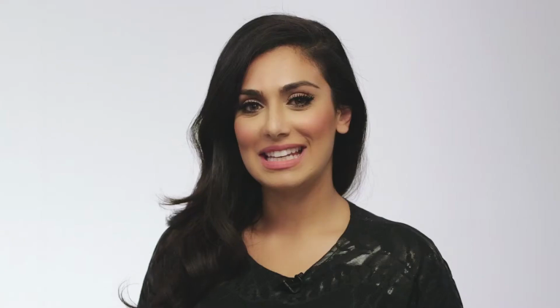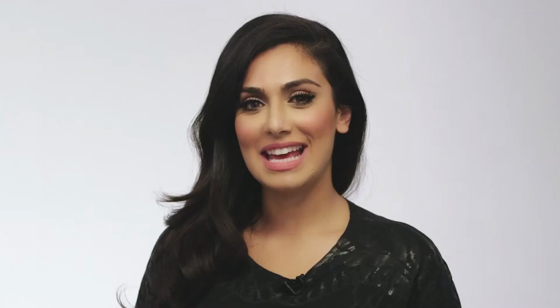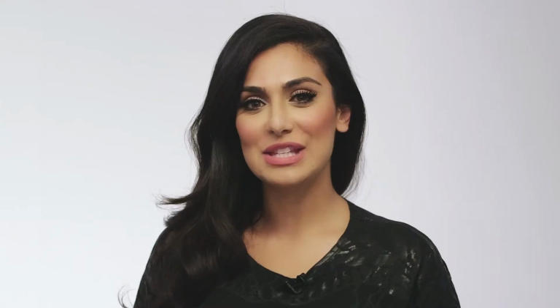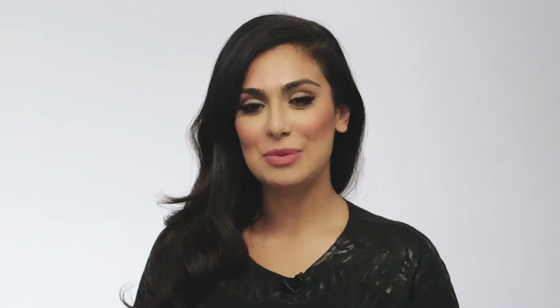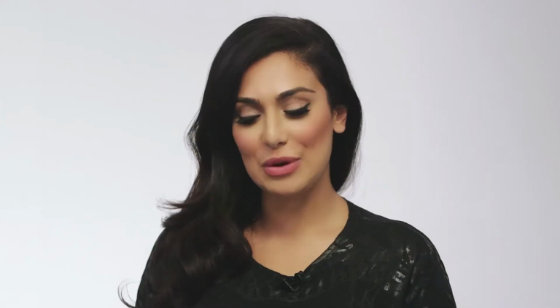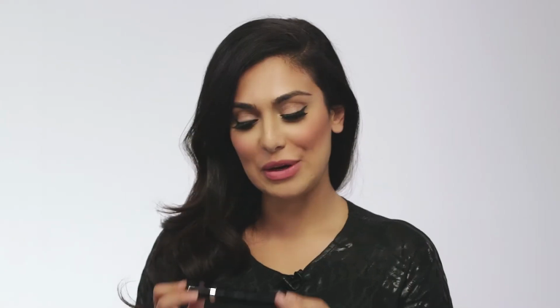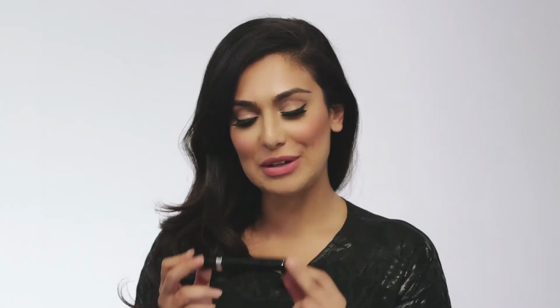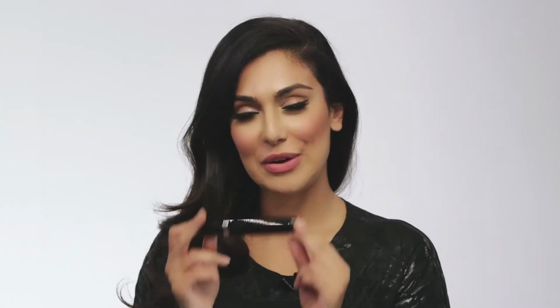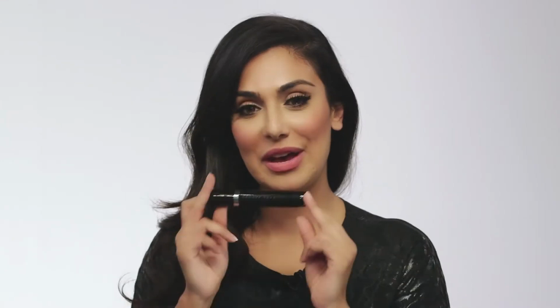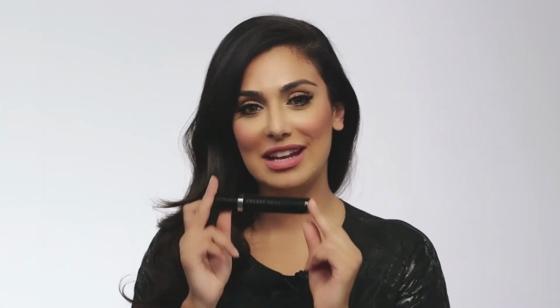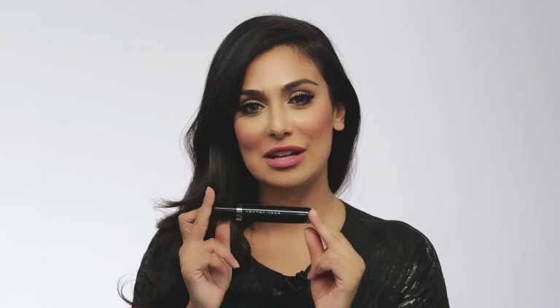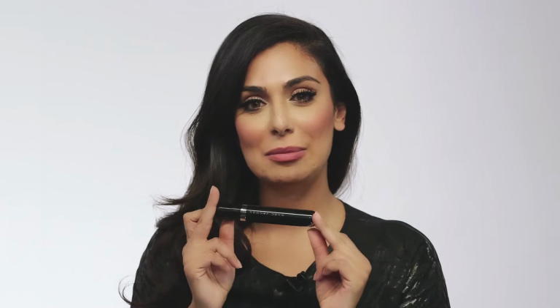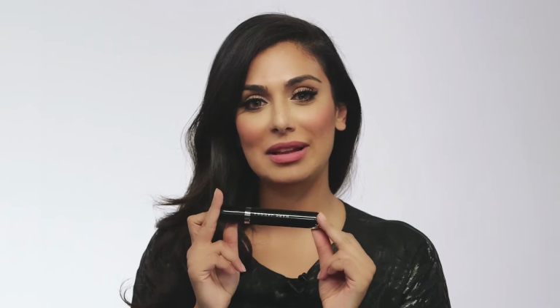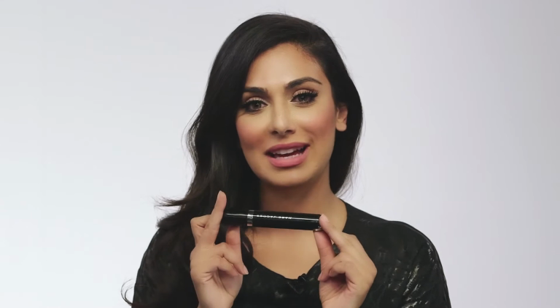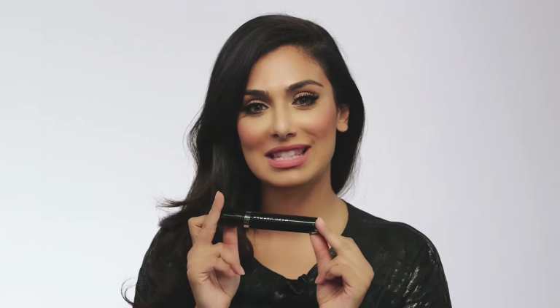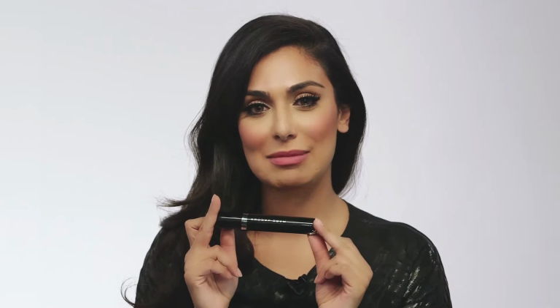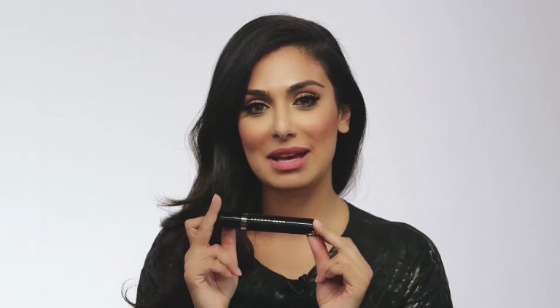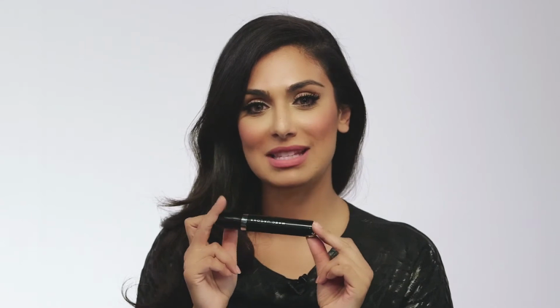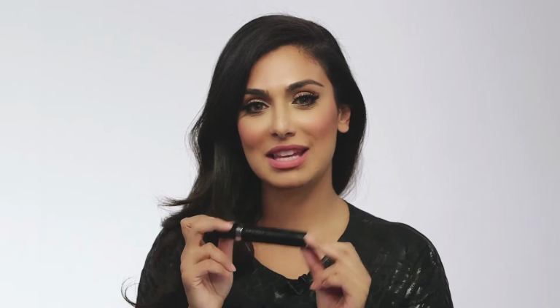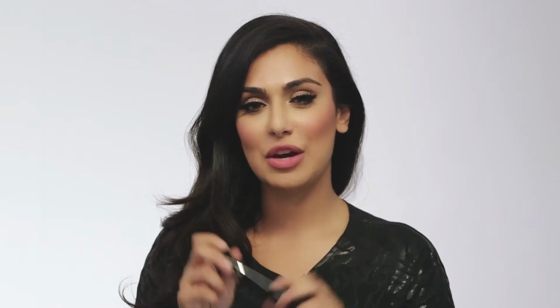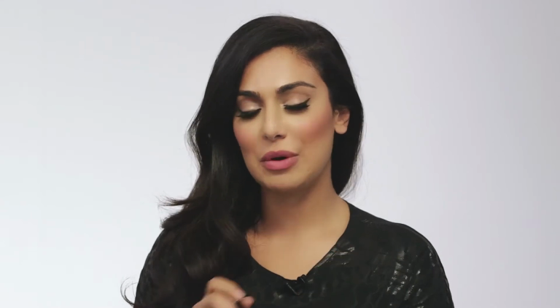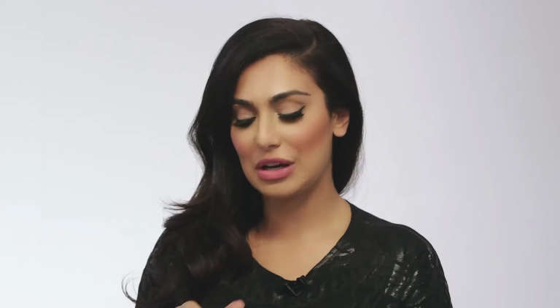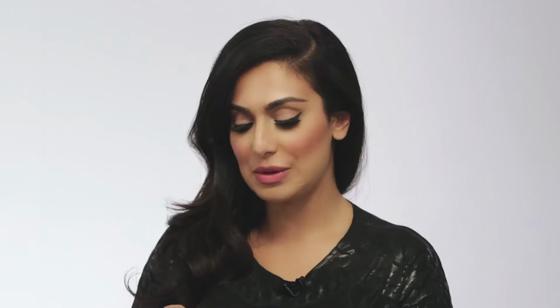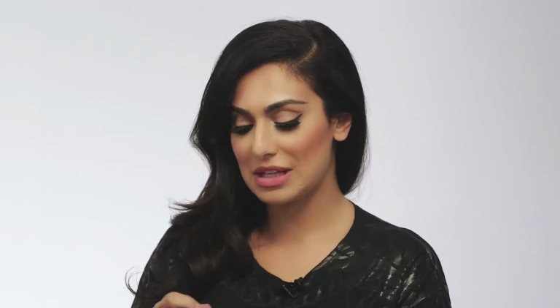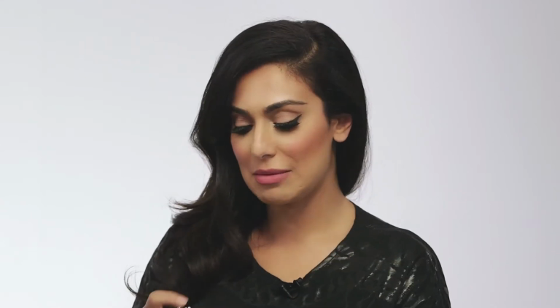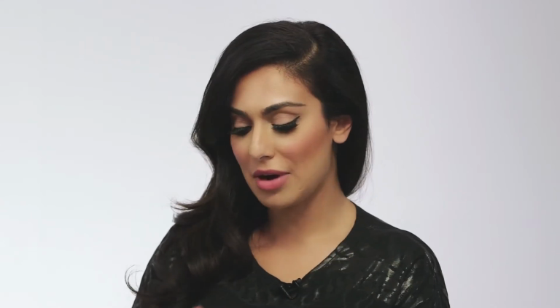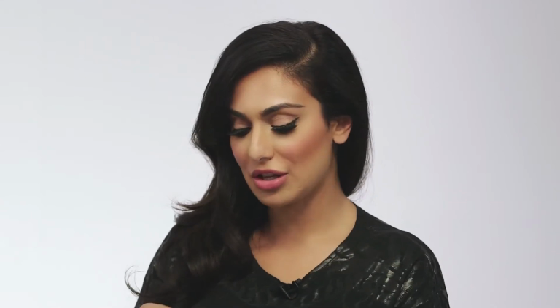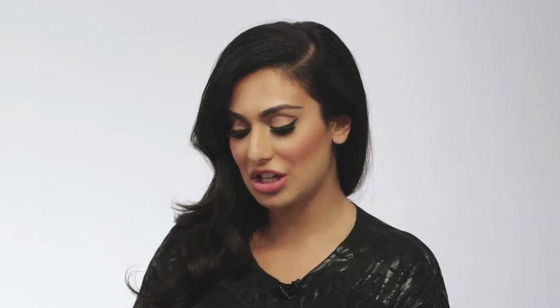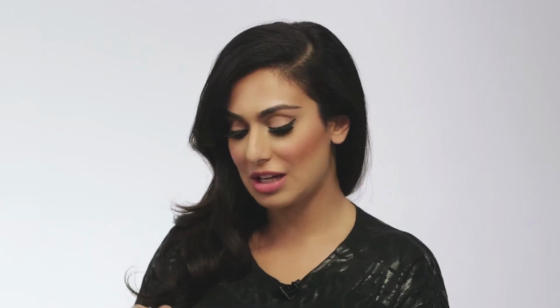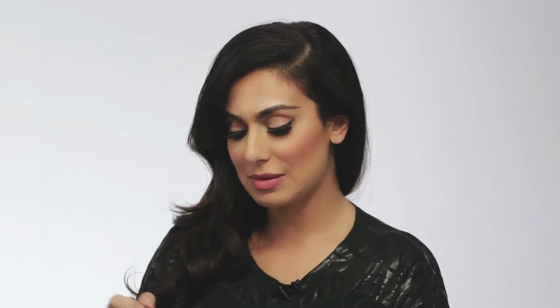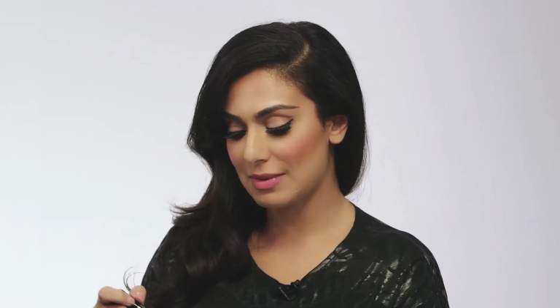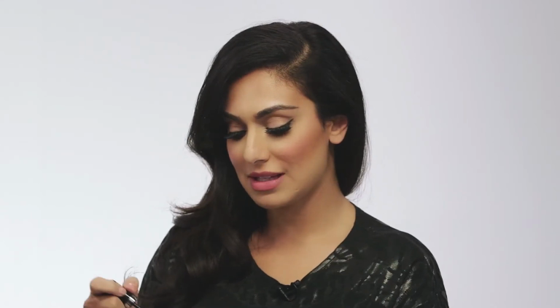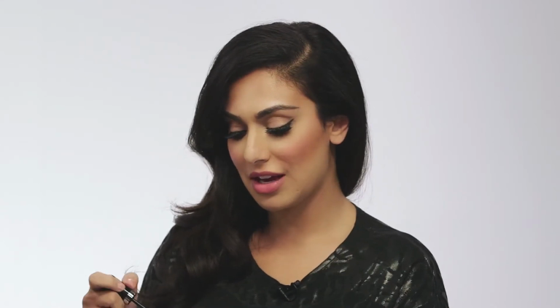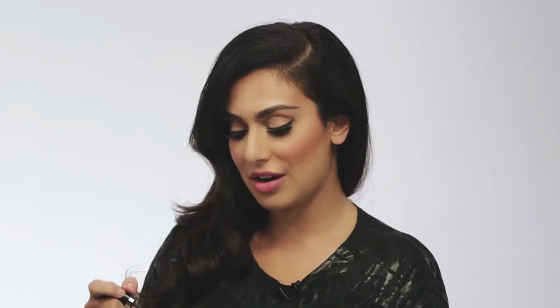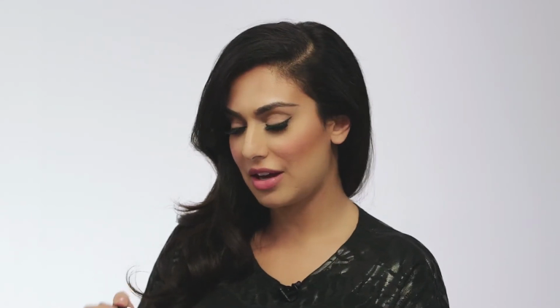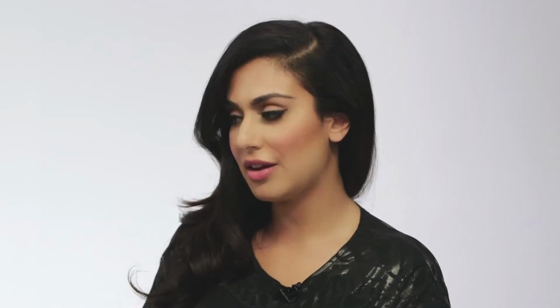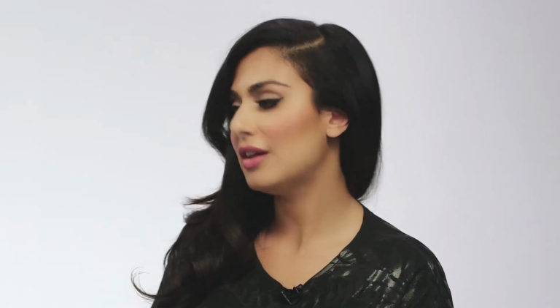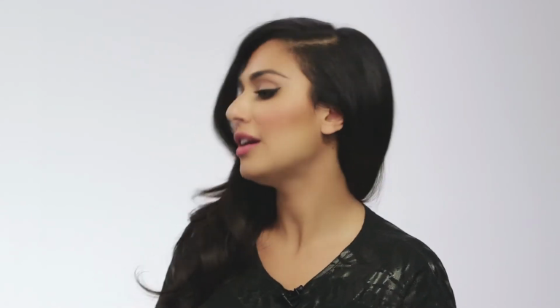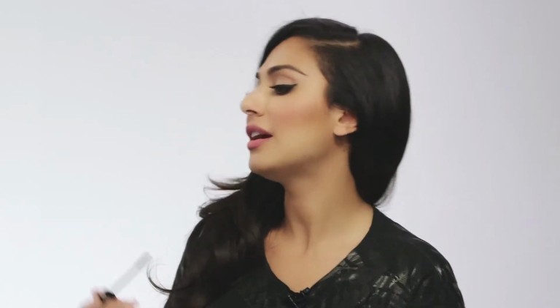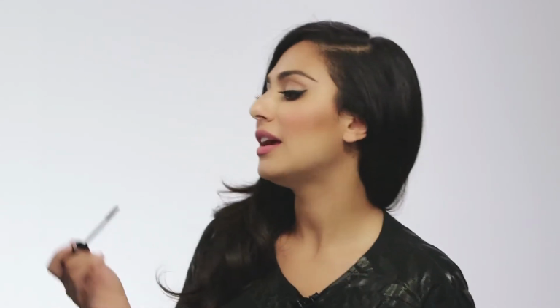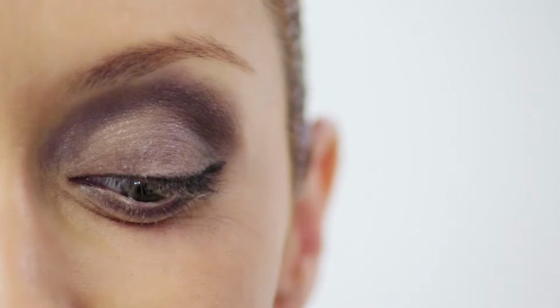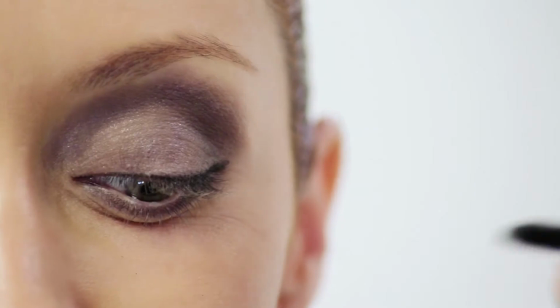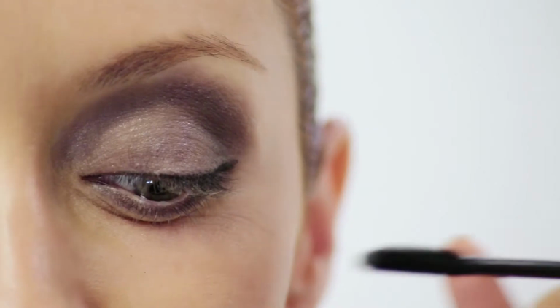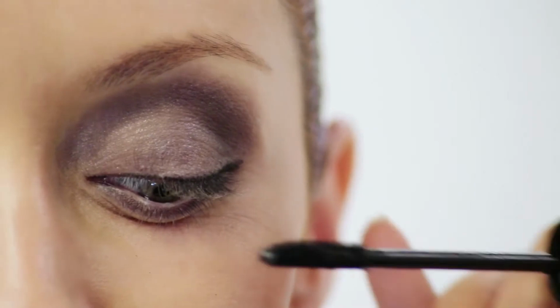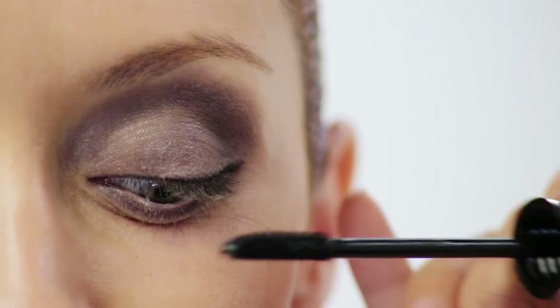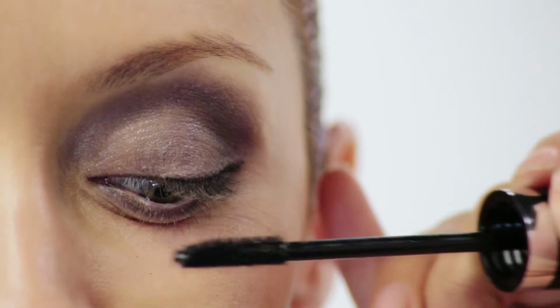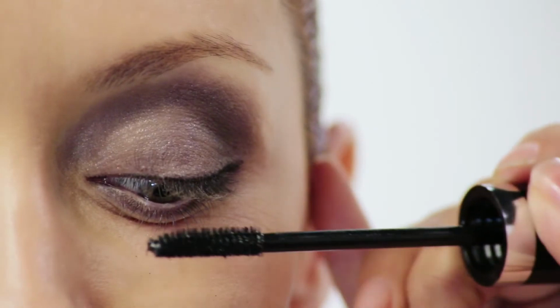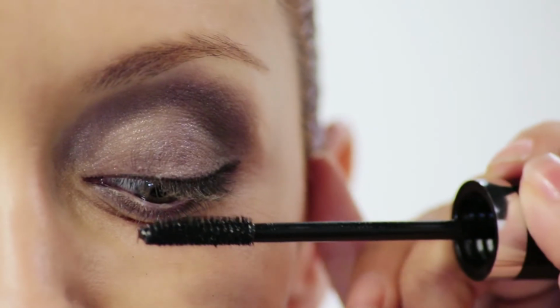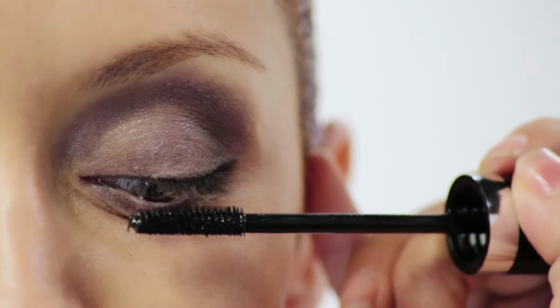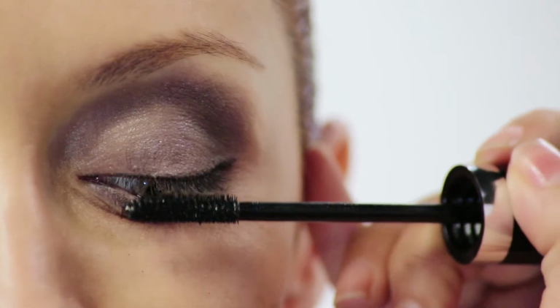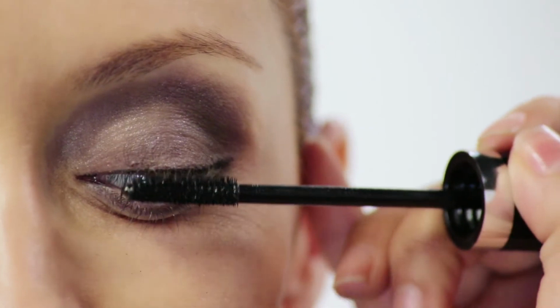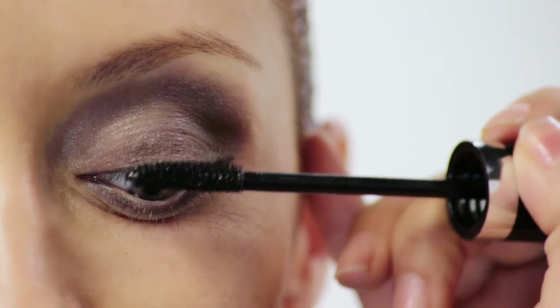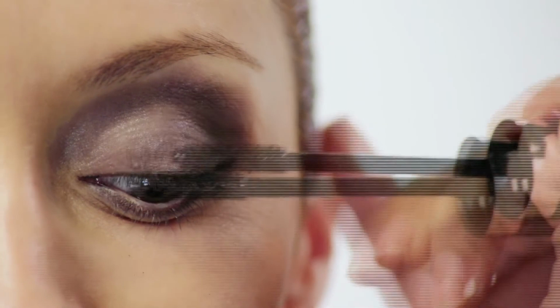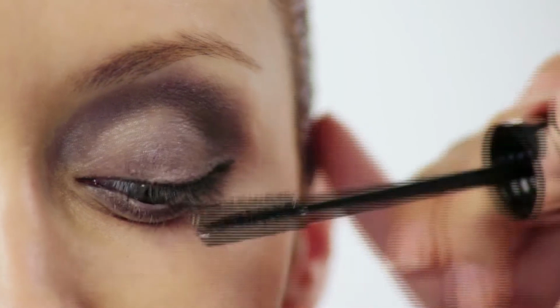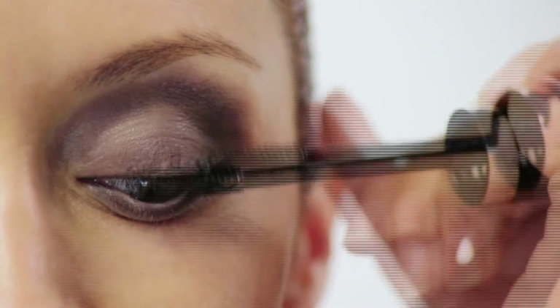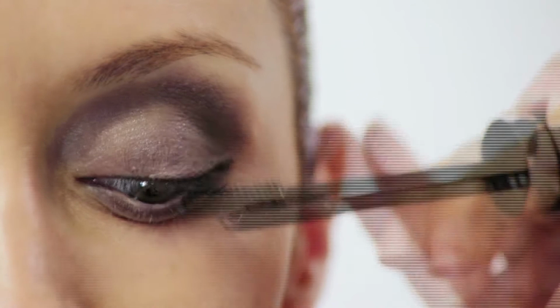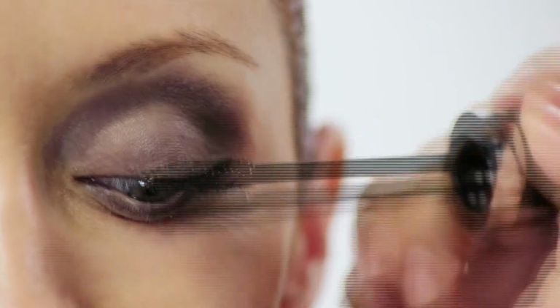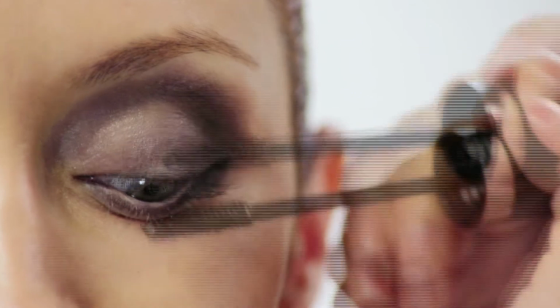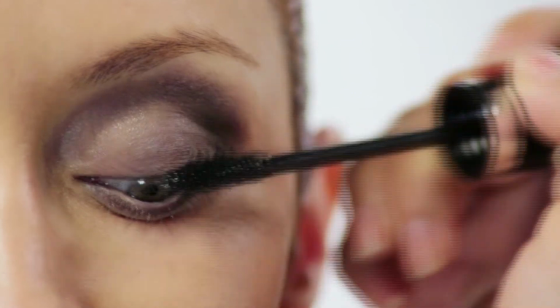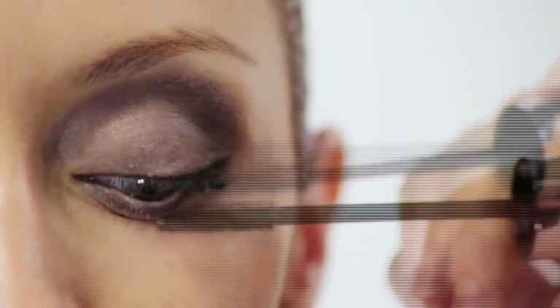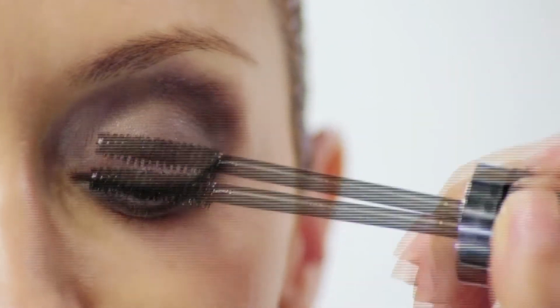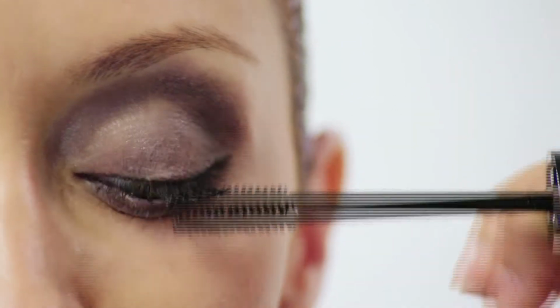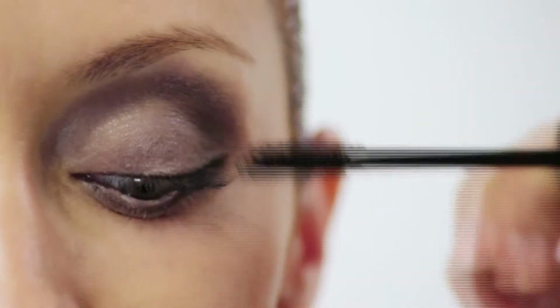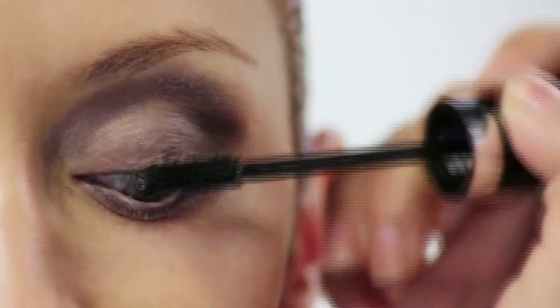Next, we're going to go ahead and apply some mascara. We're going to use the Marc Jacobs mascara and just brush it right along the lashes.